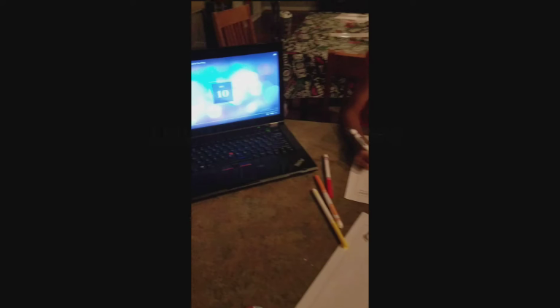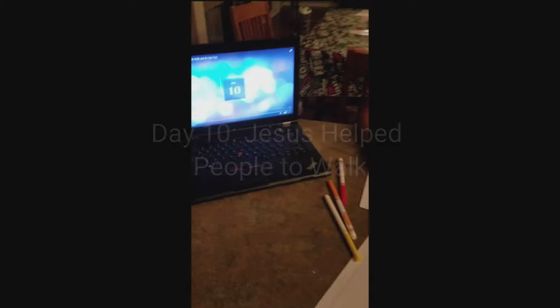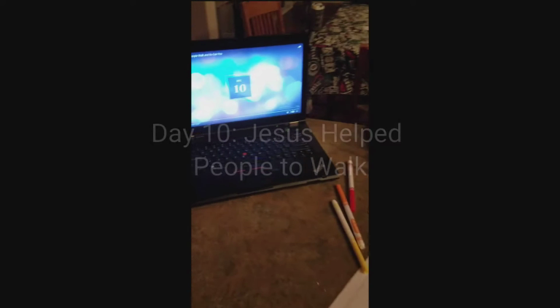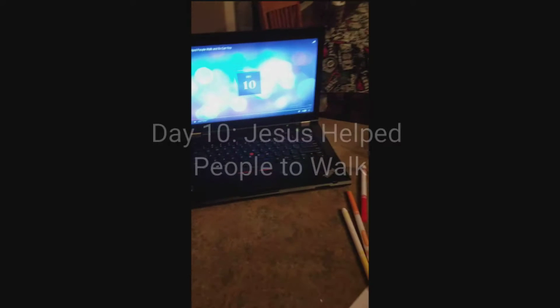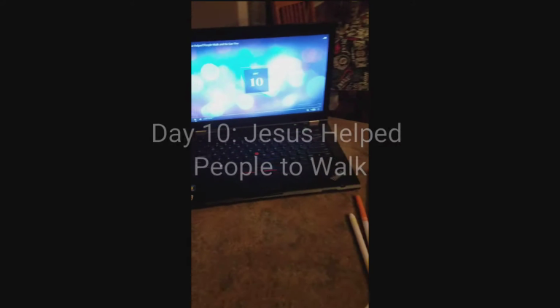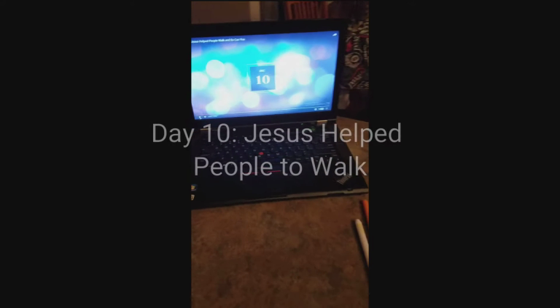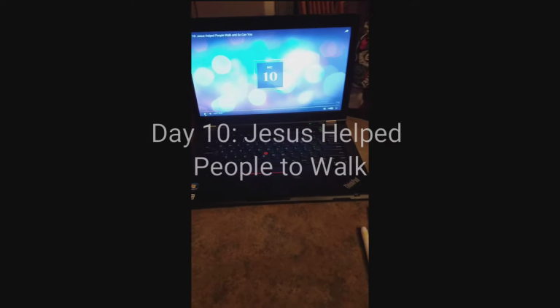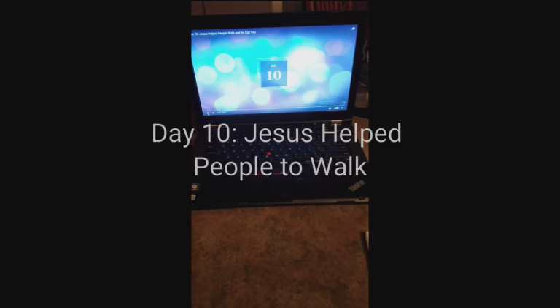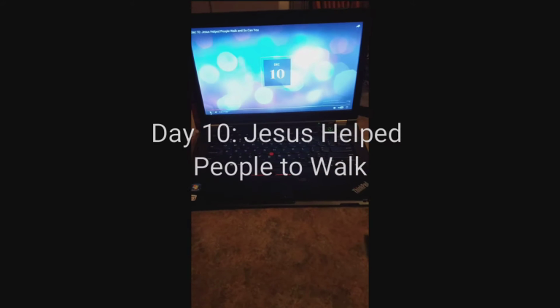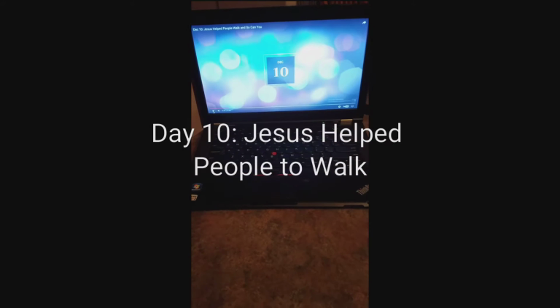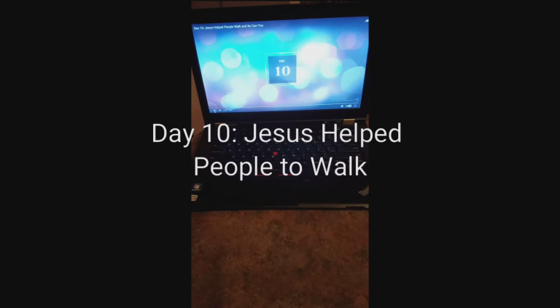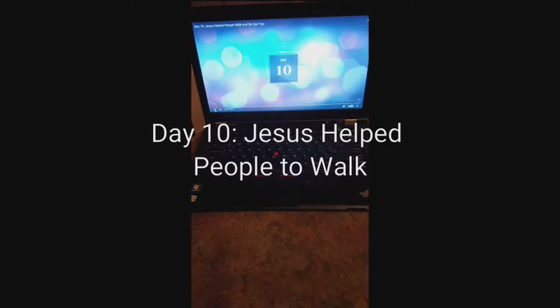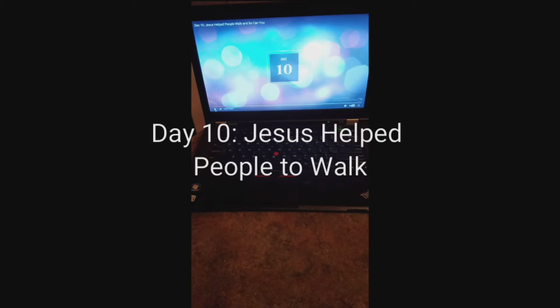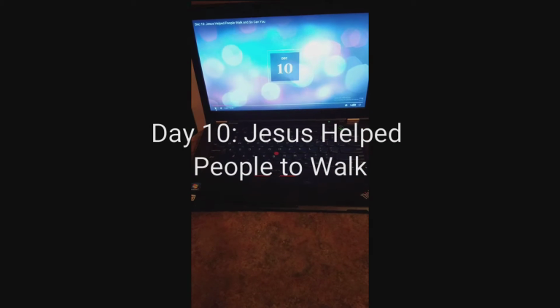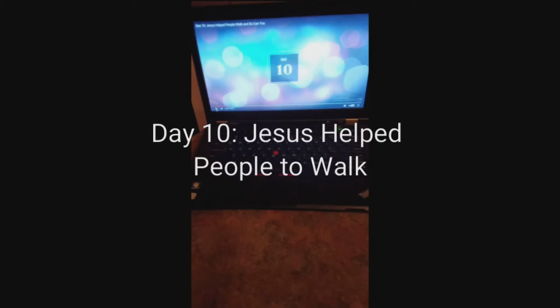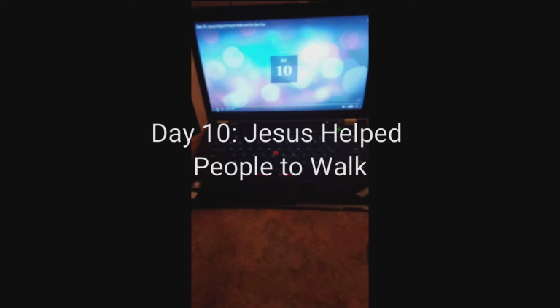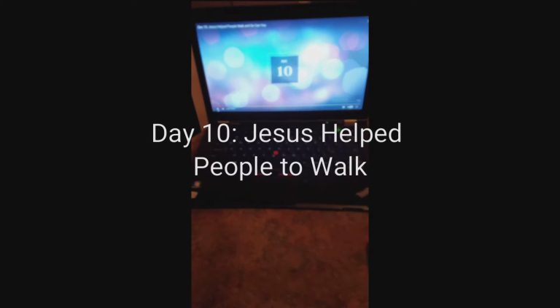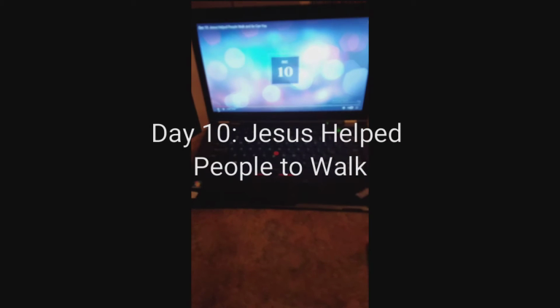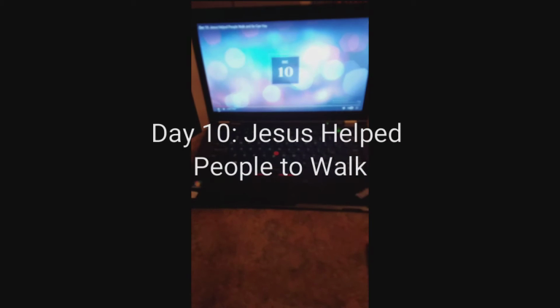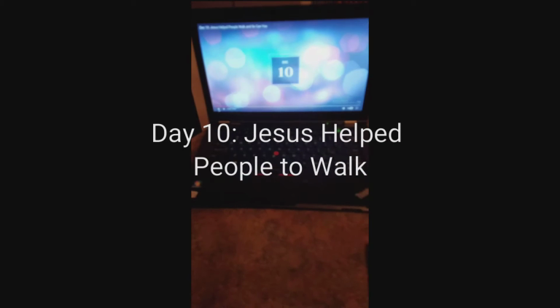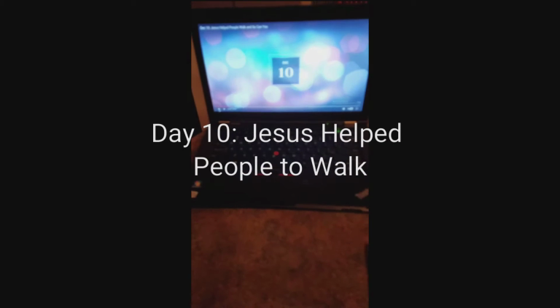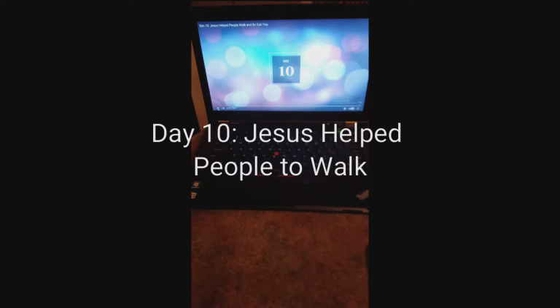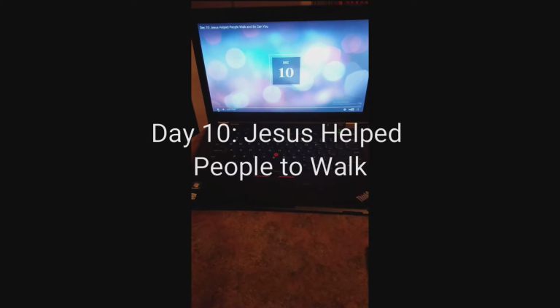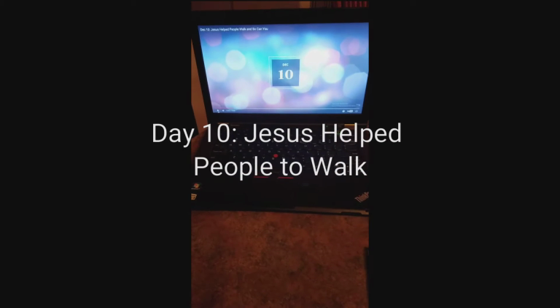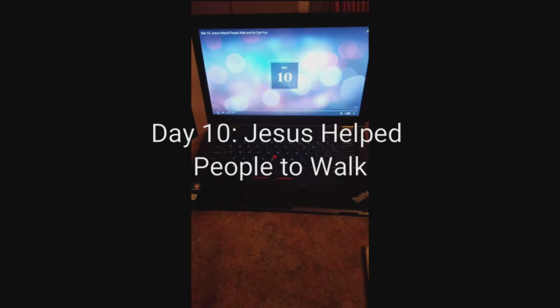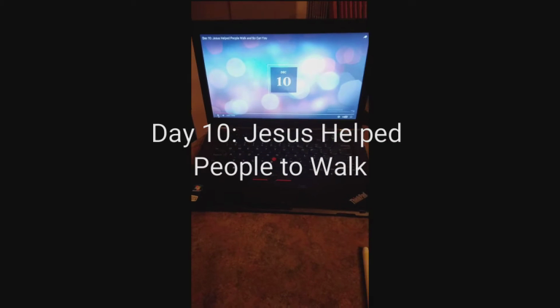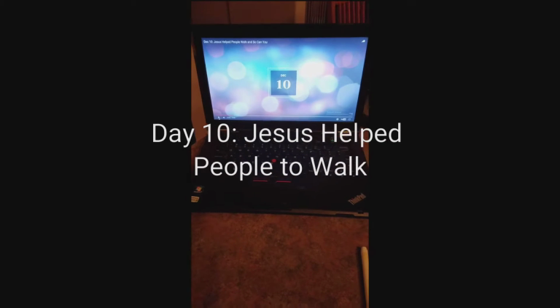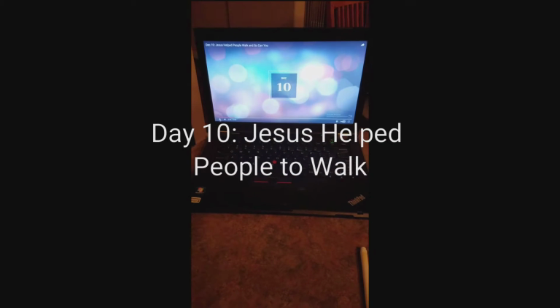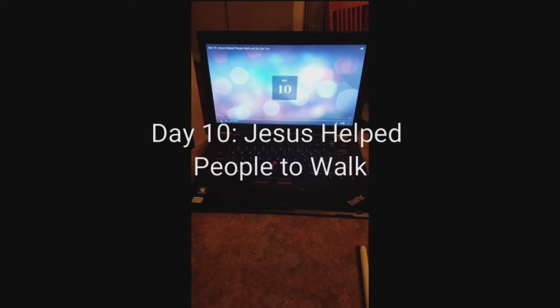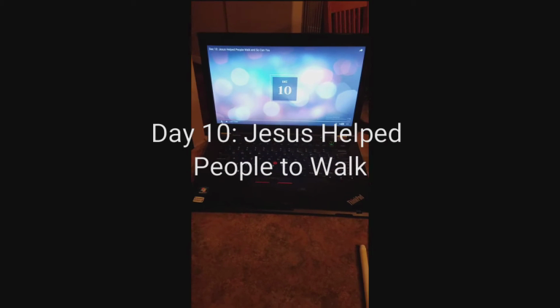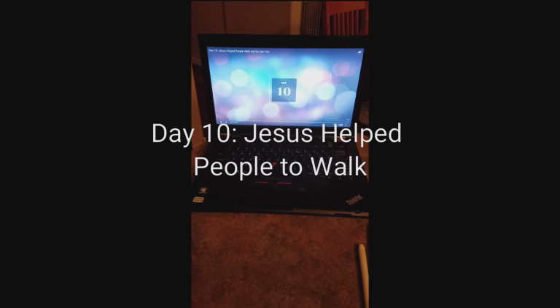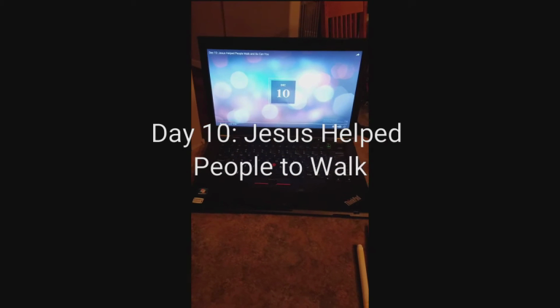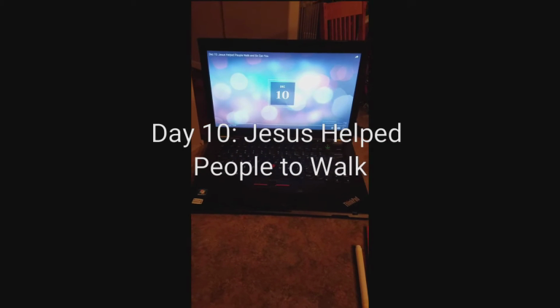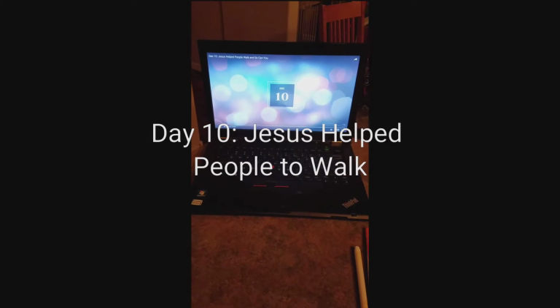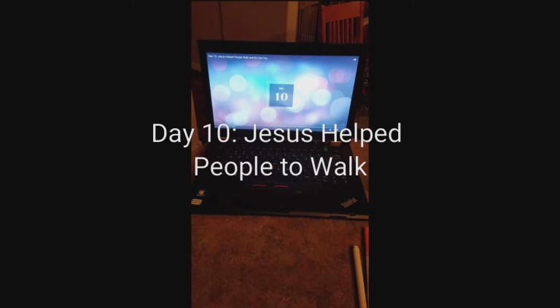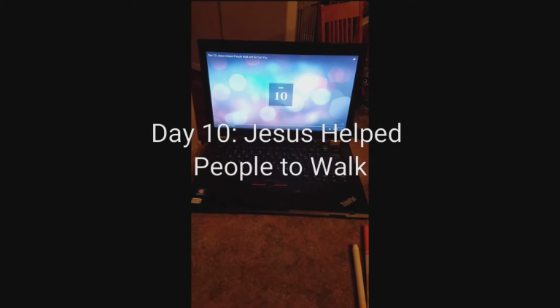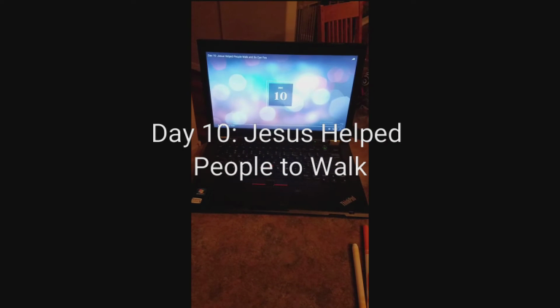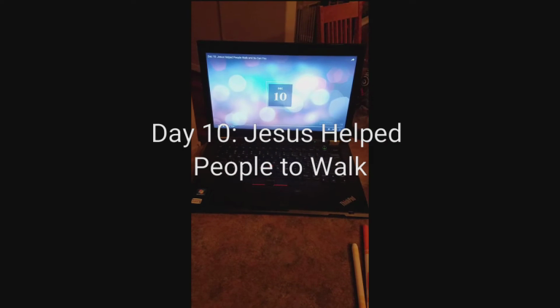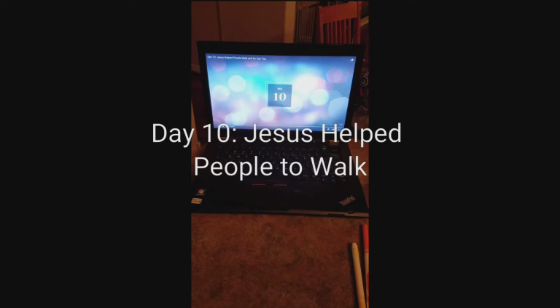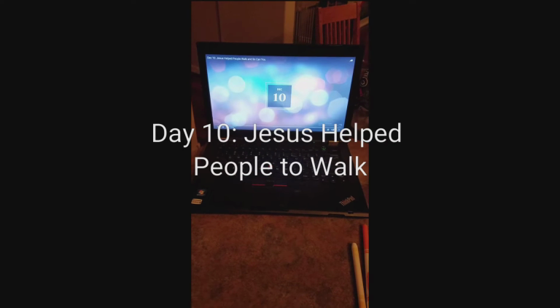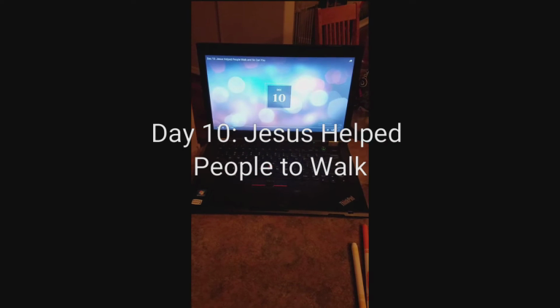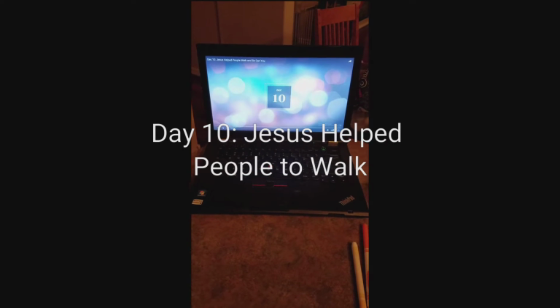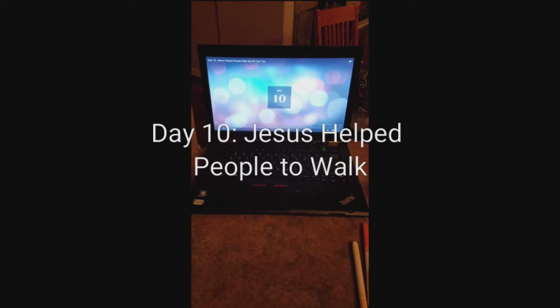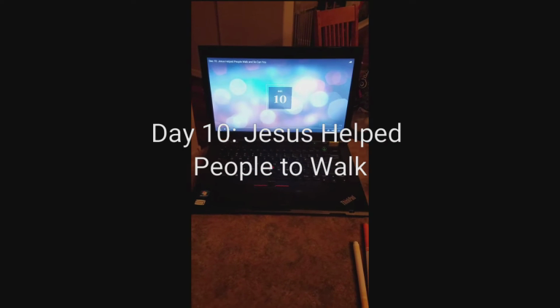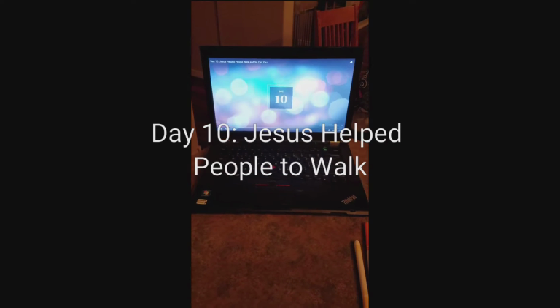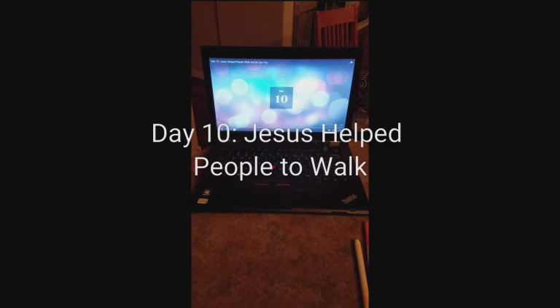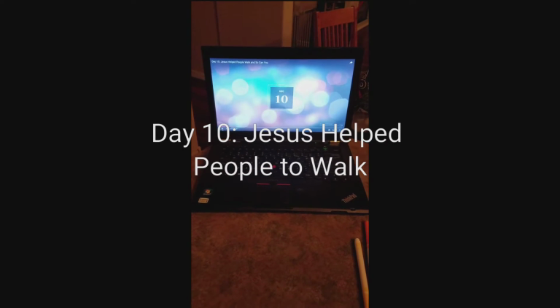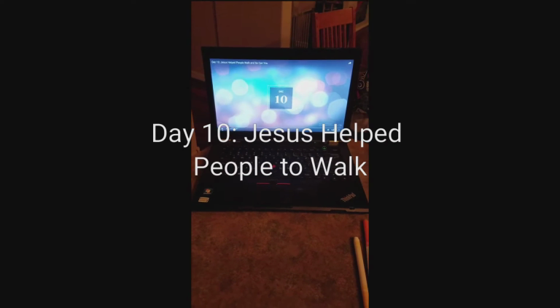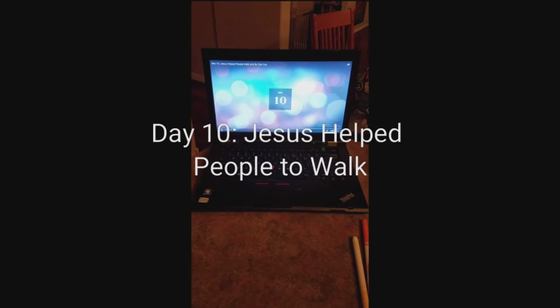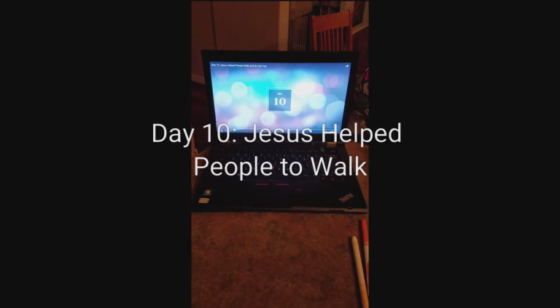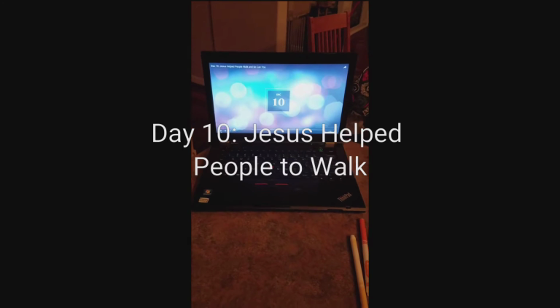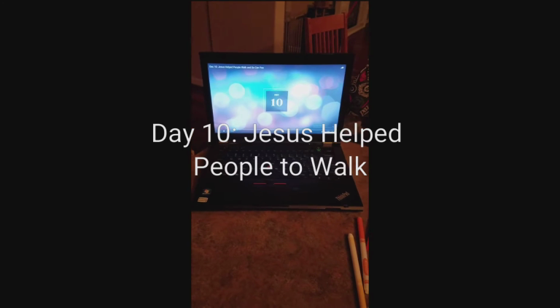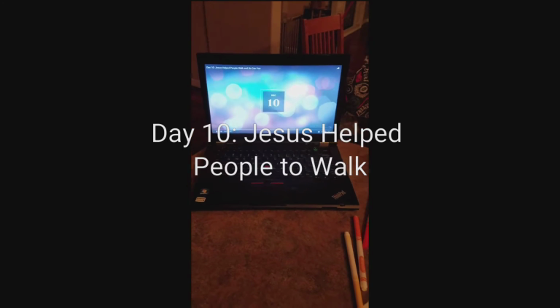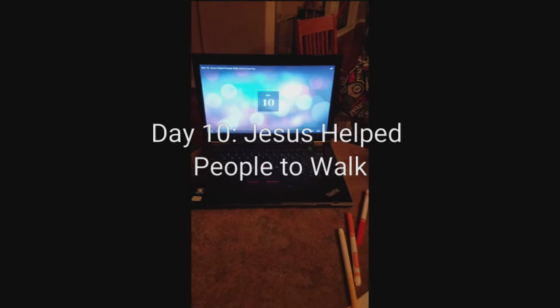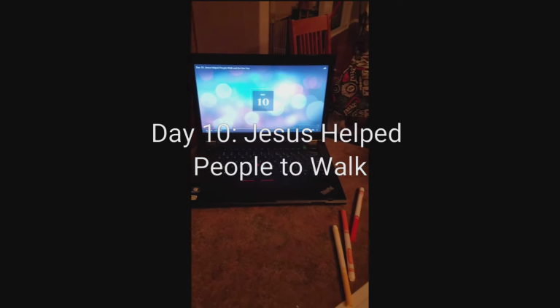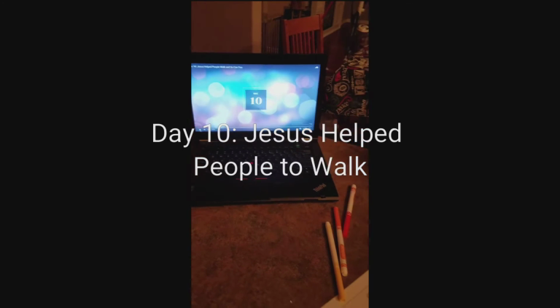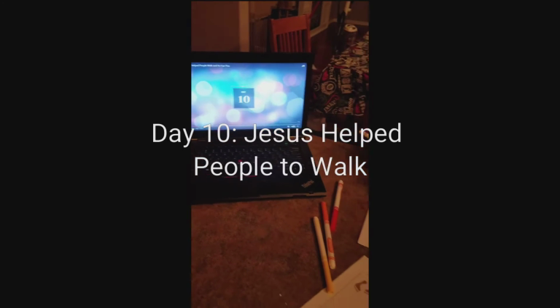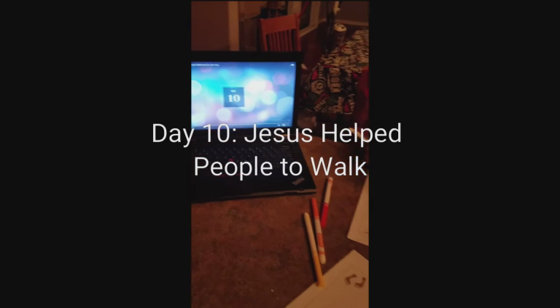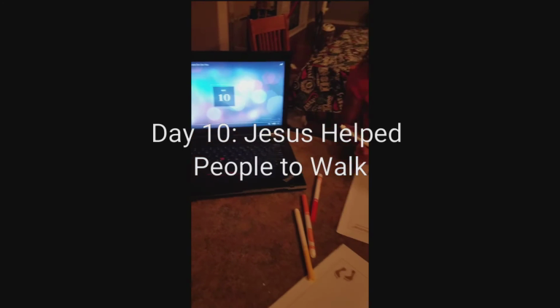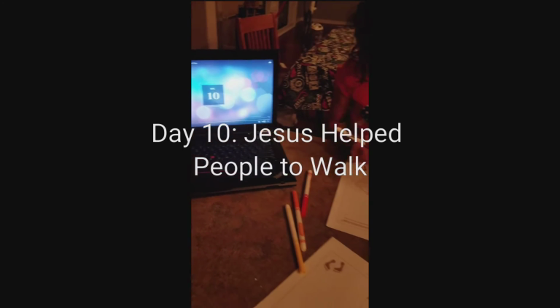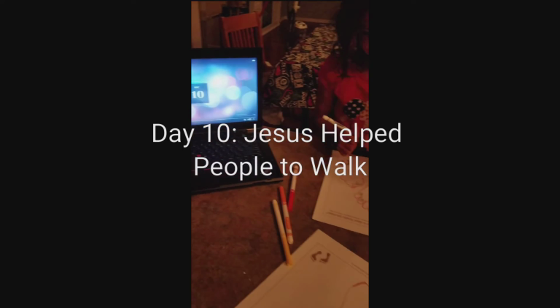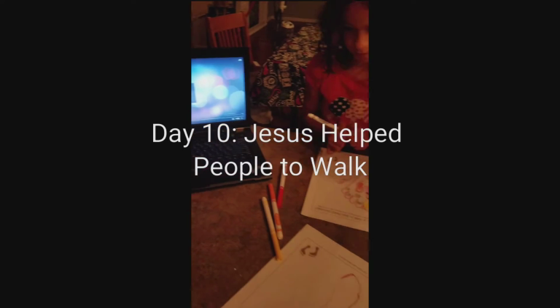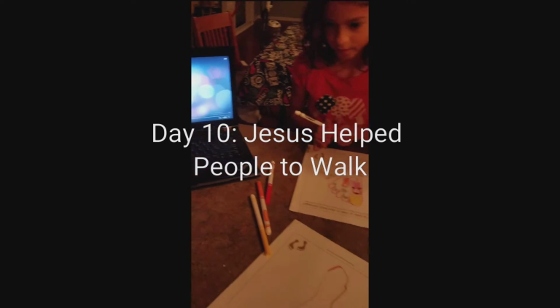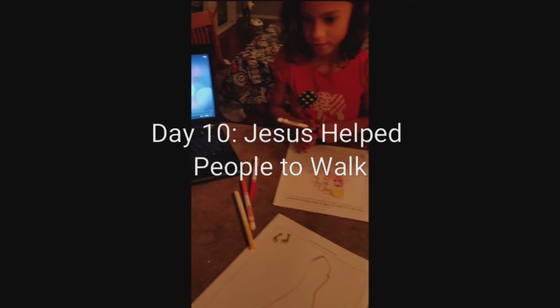So today is day 10. Jesus helped people to walk, and so can you.